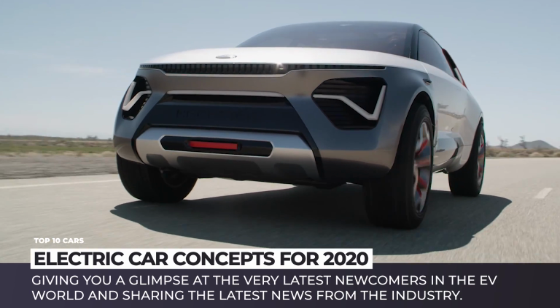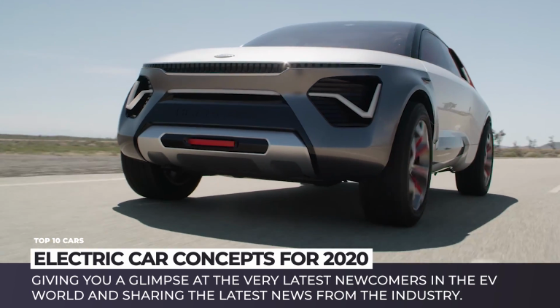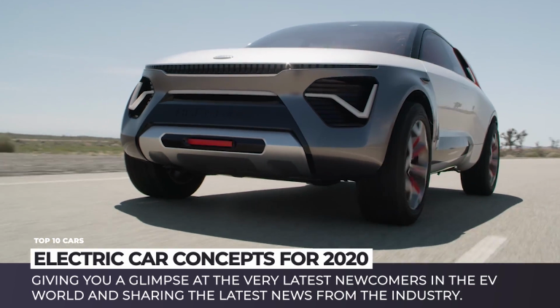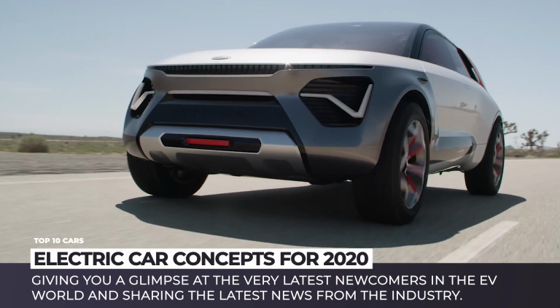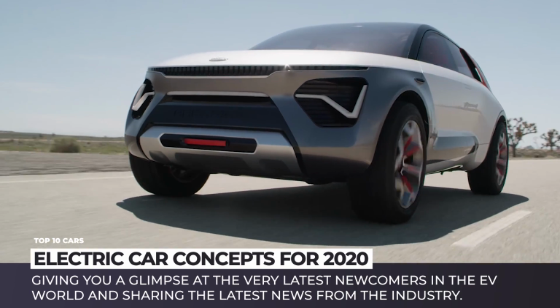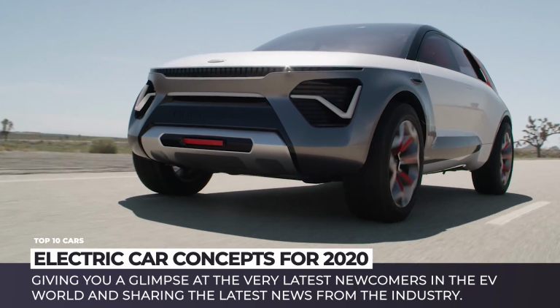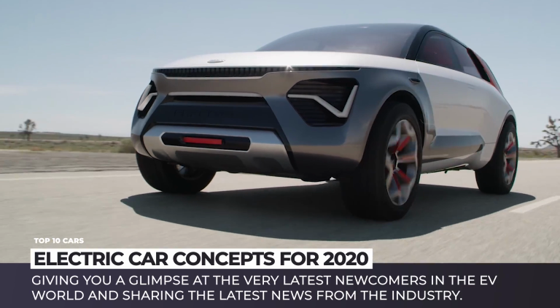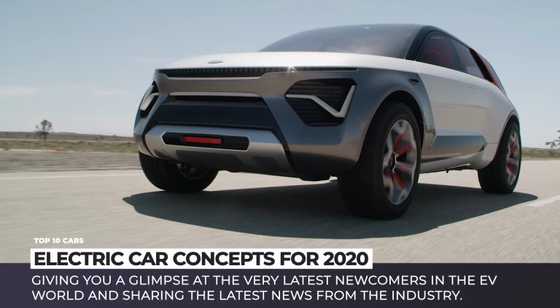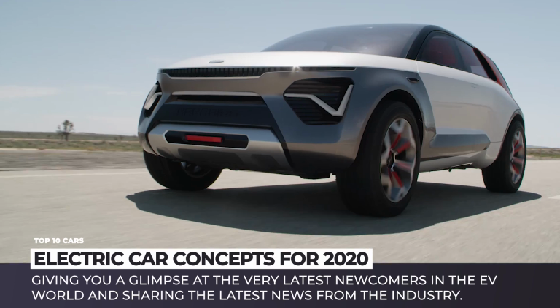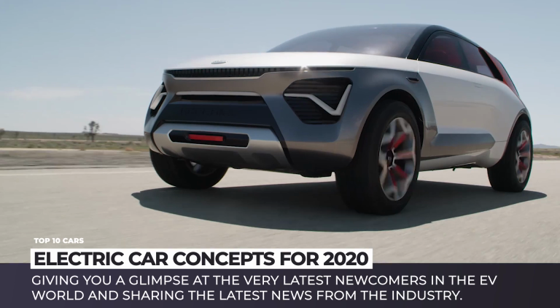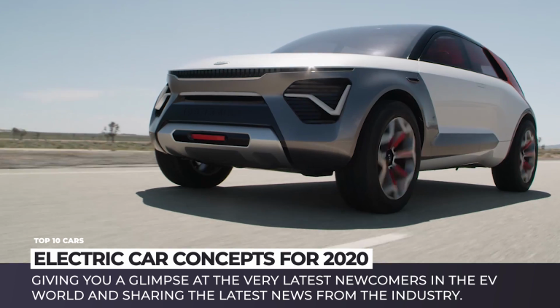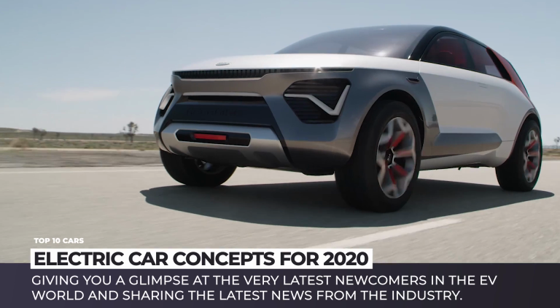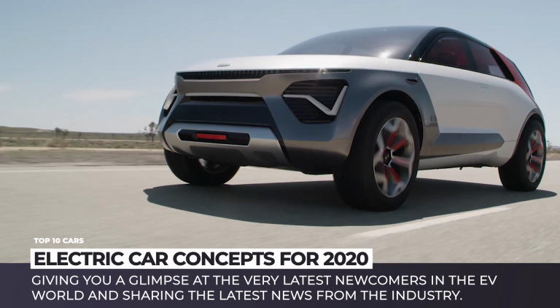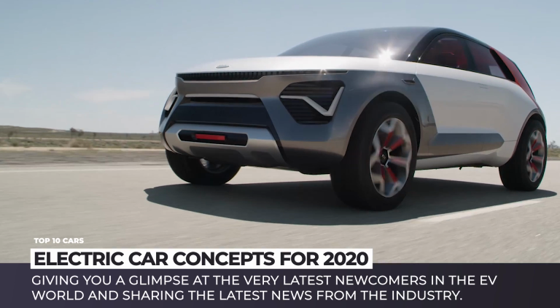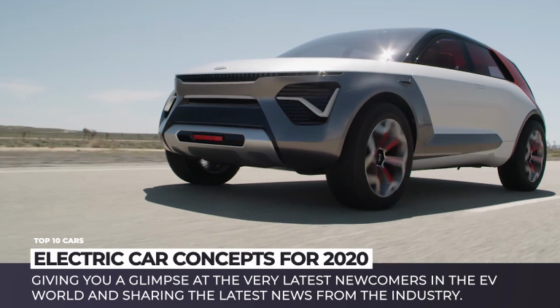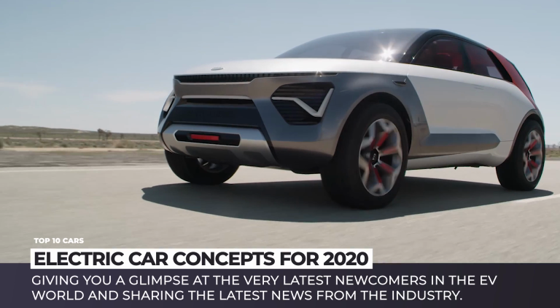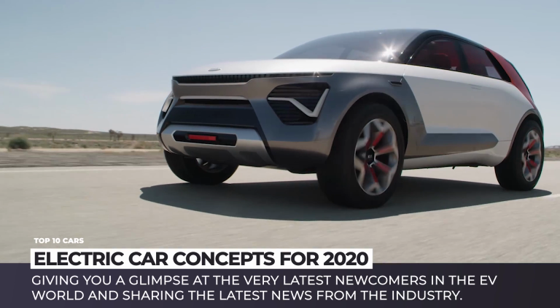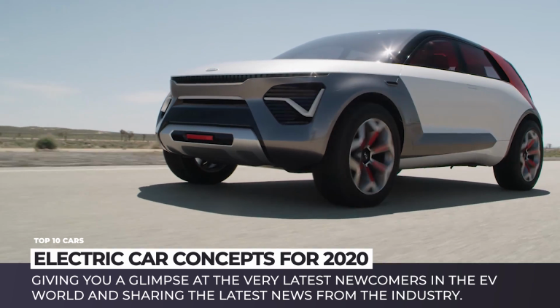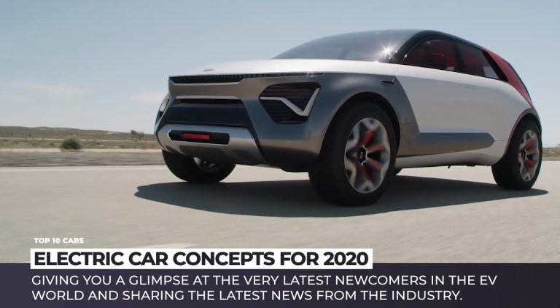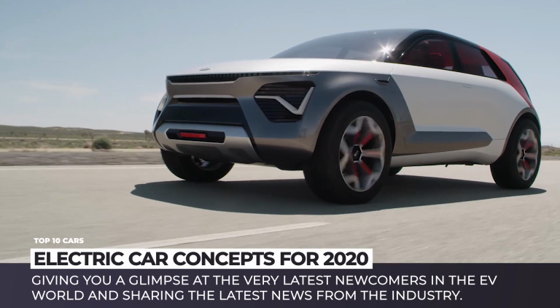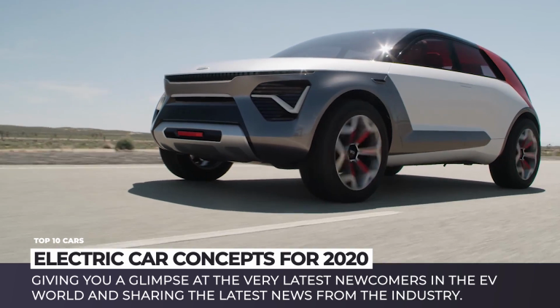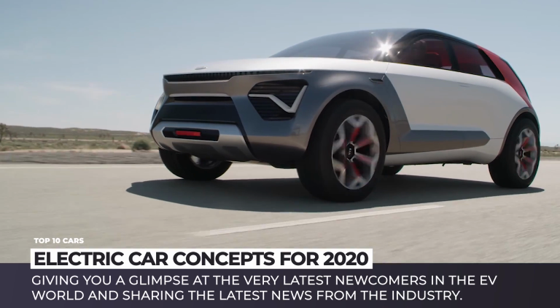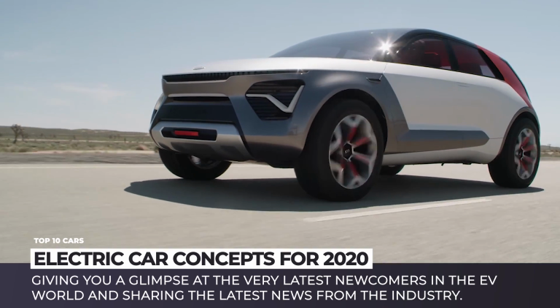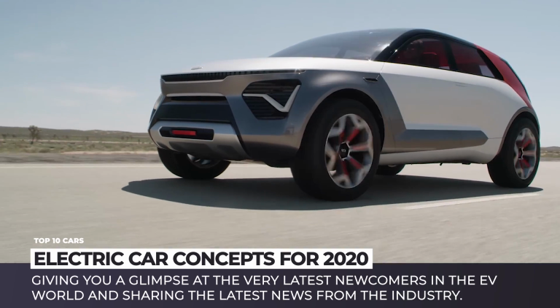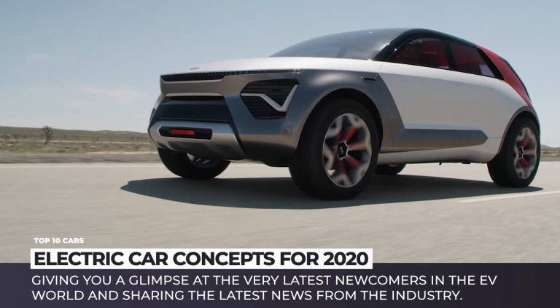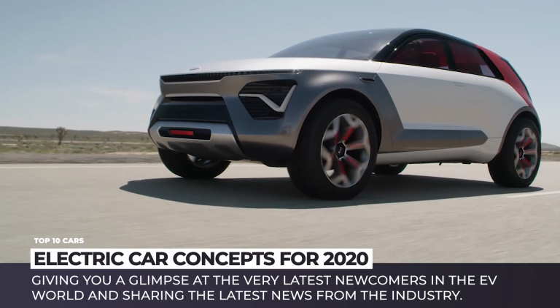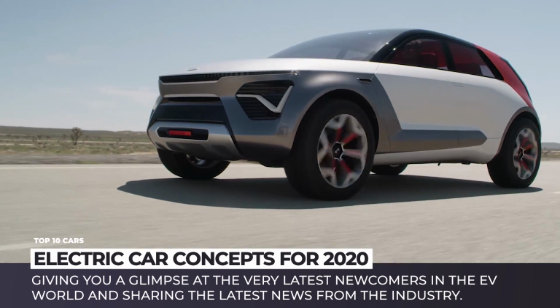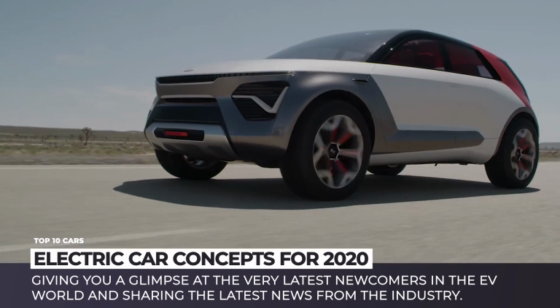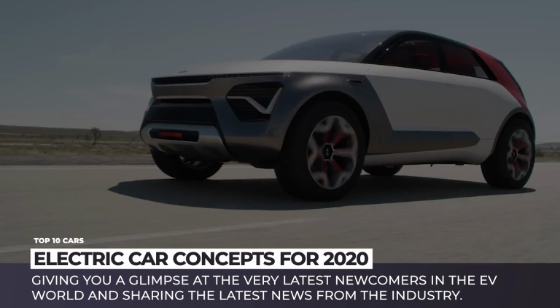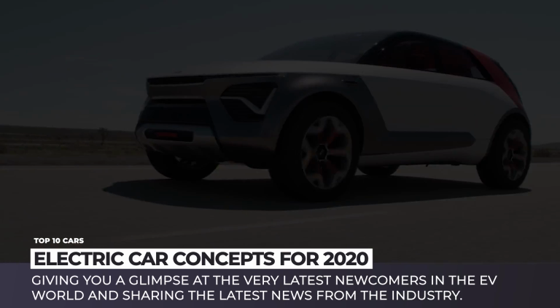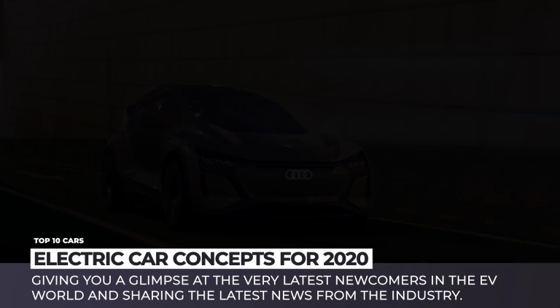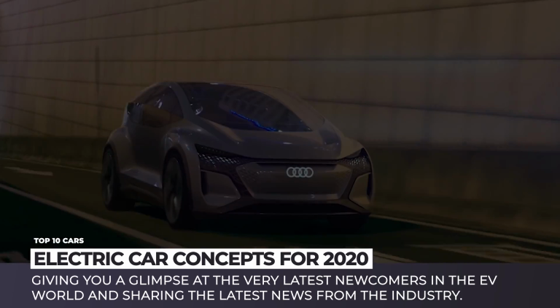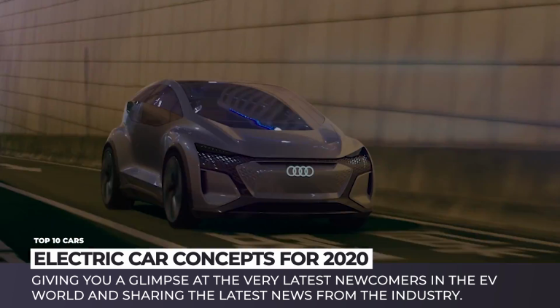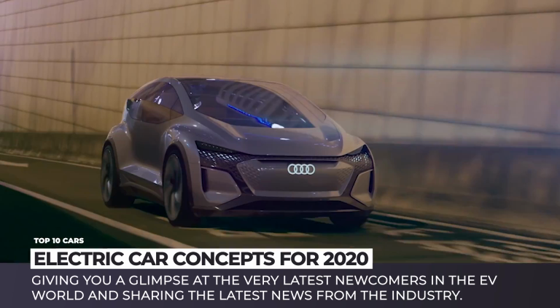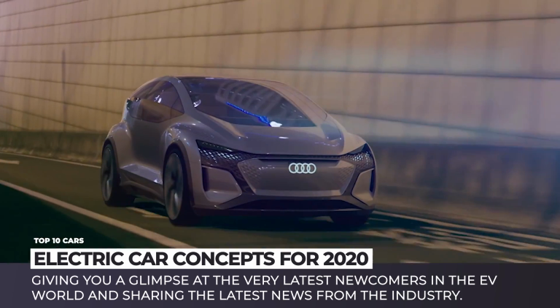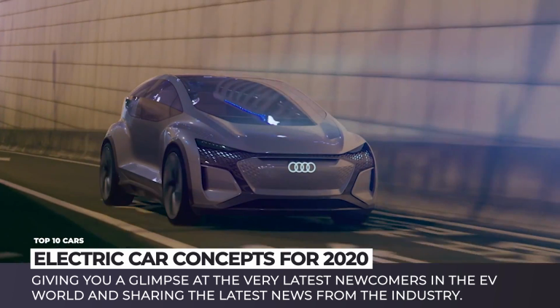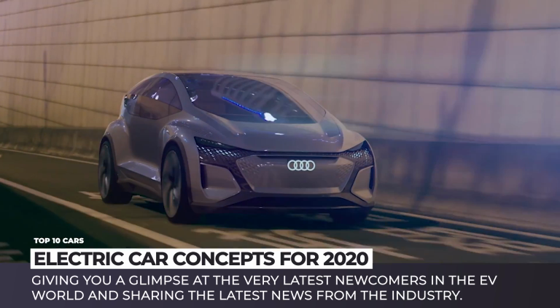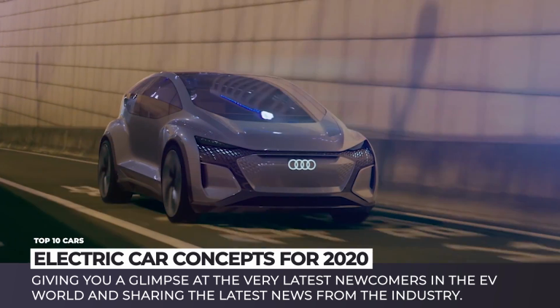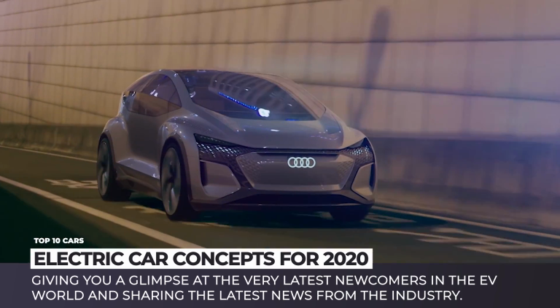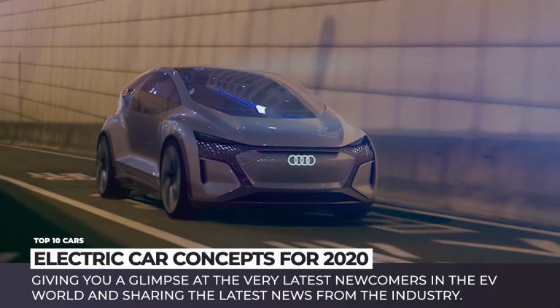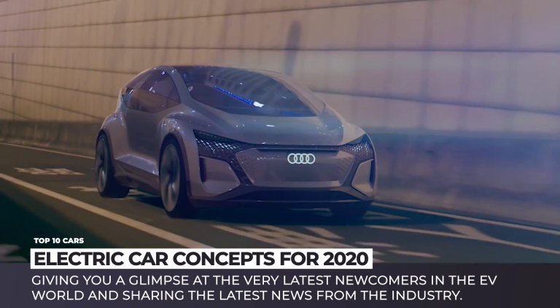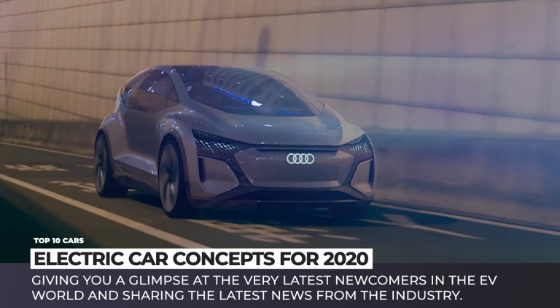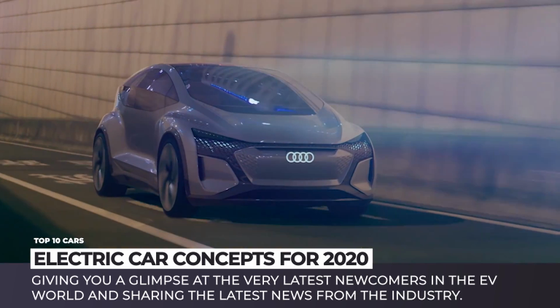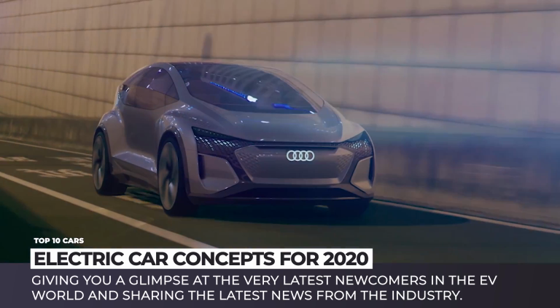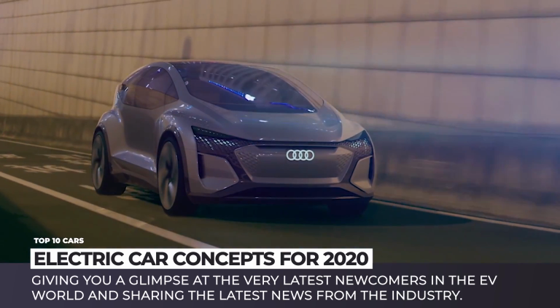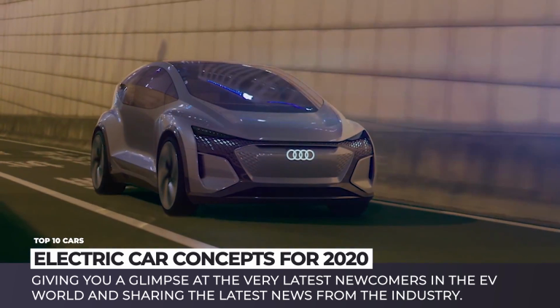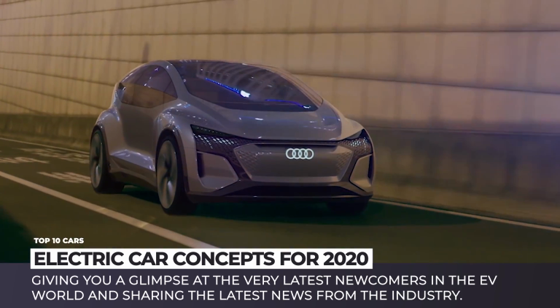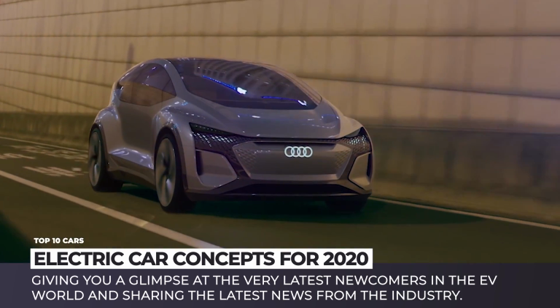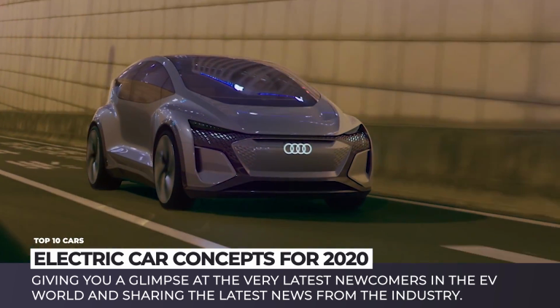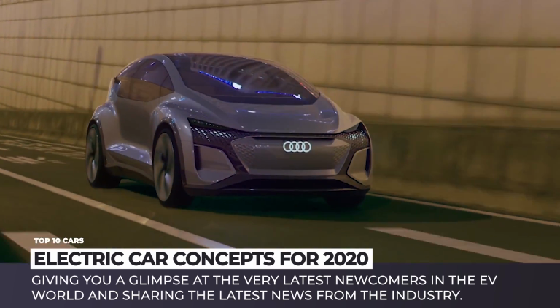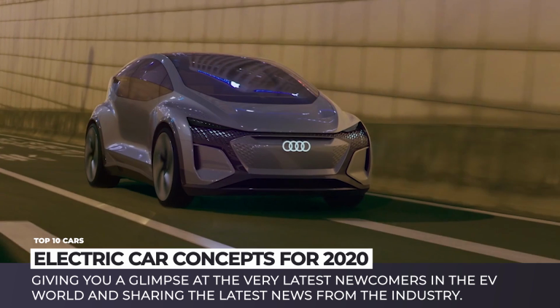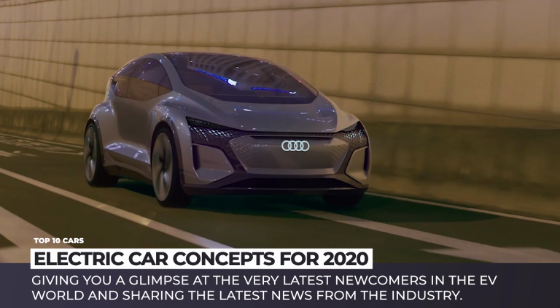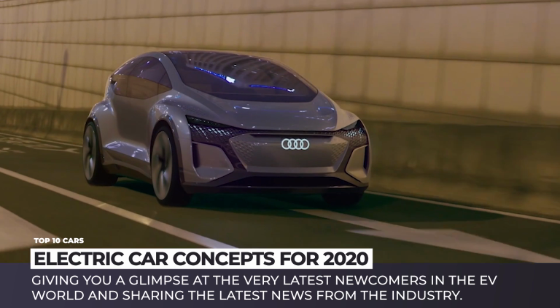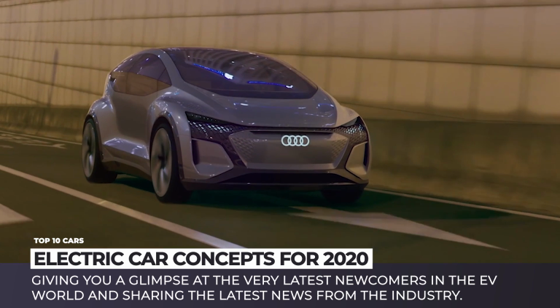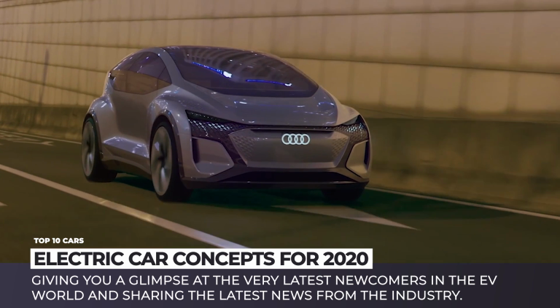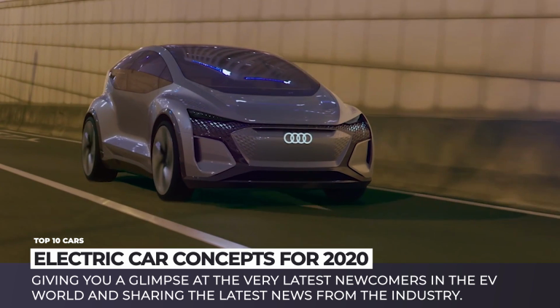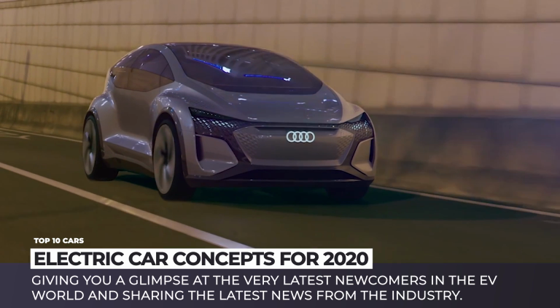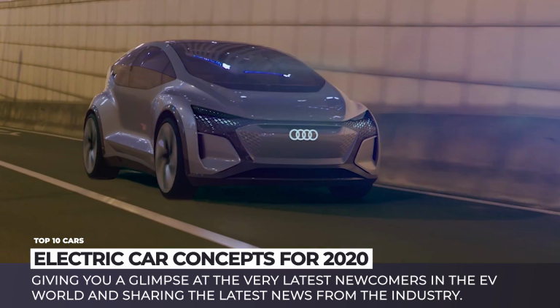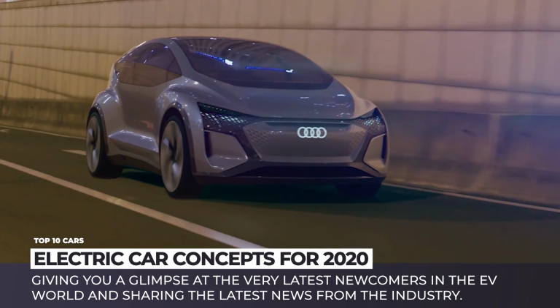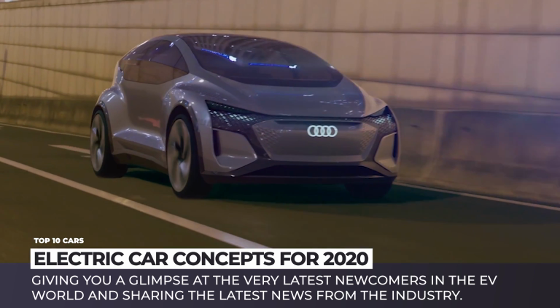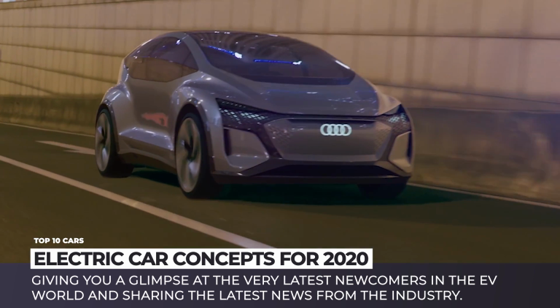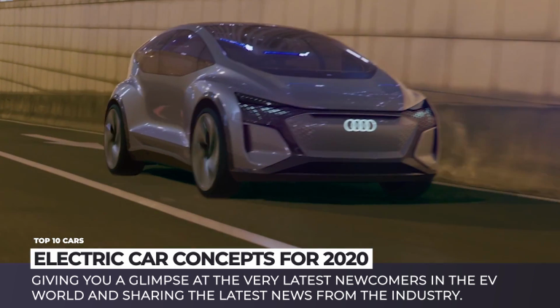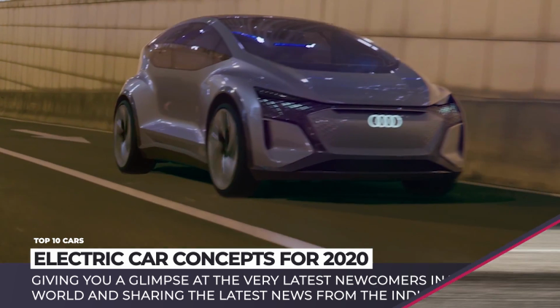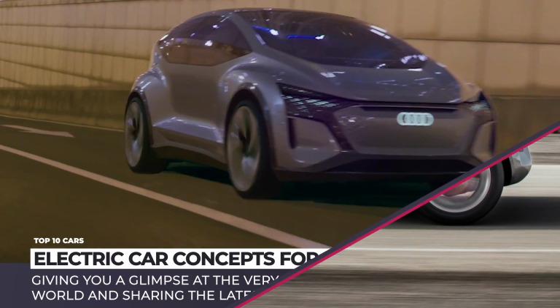Do not forget that you are watching Automotive Territory. Subscribe to stay up to date with the innovations in the world of carmaking and enjoy the ride!